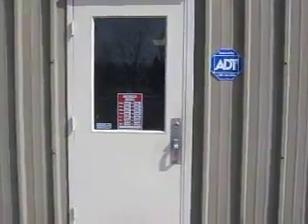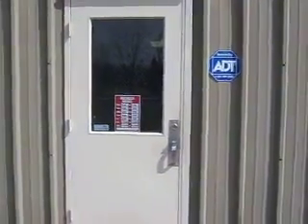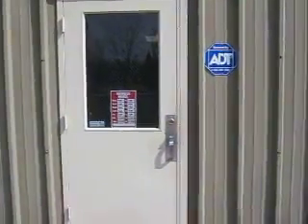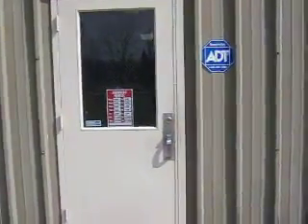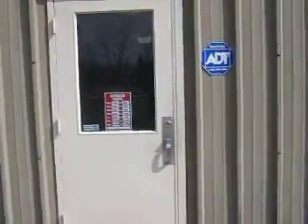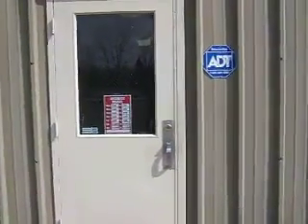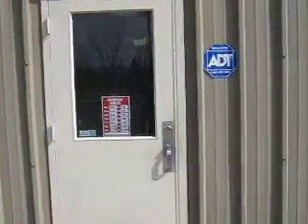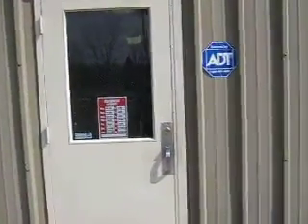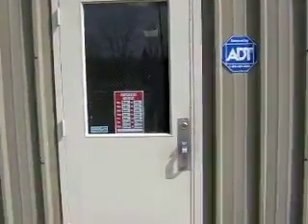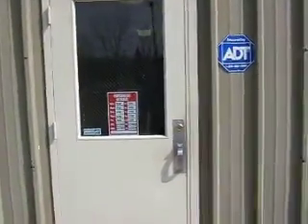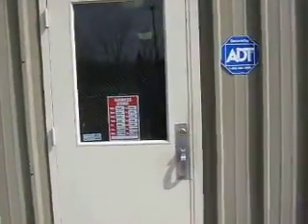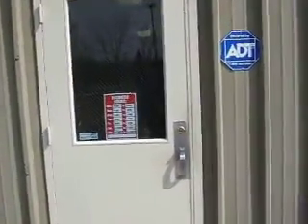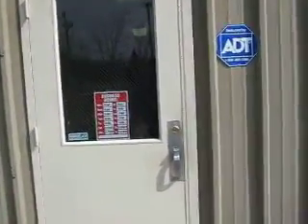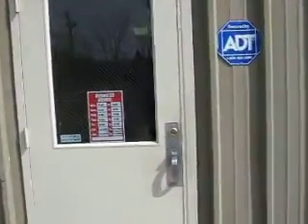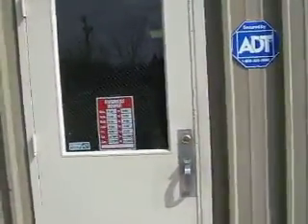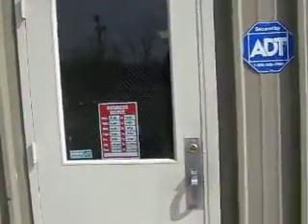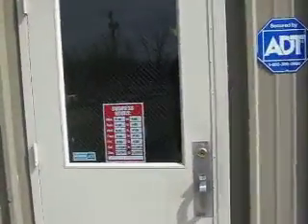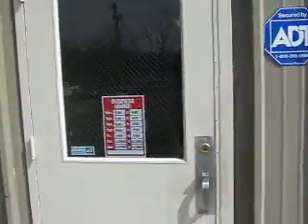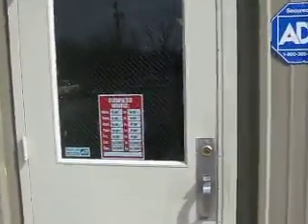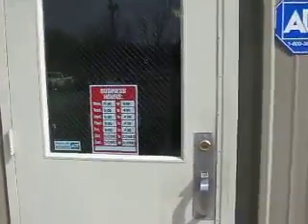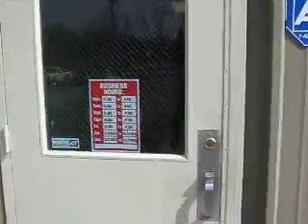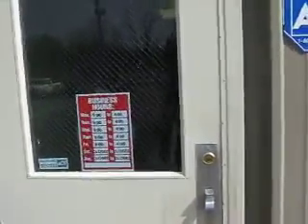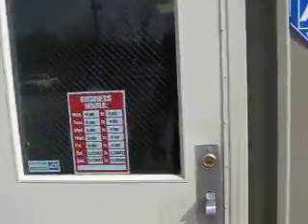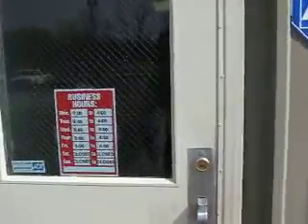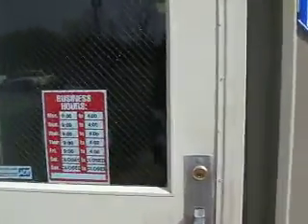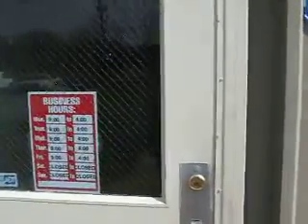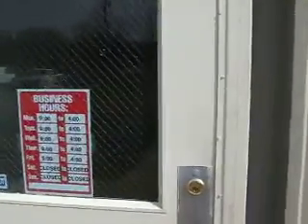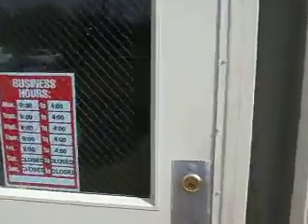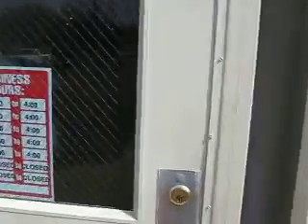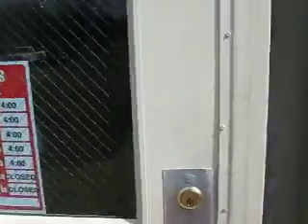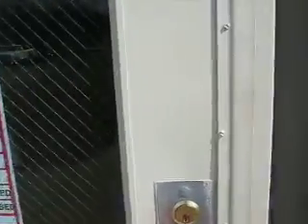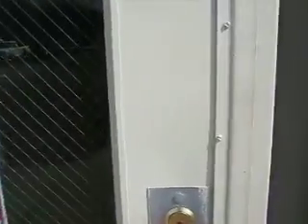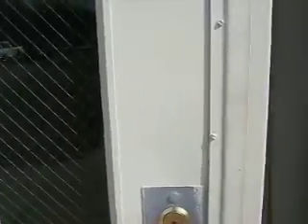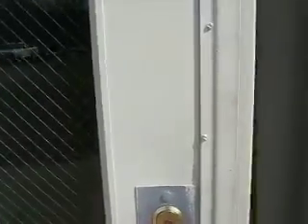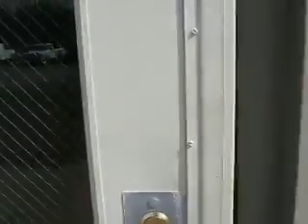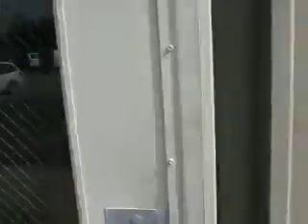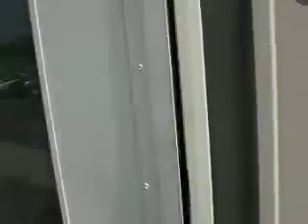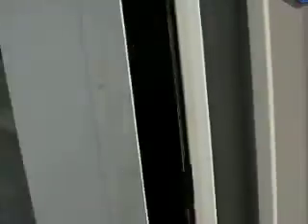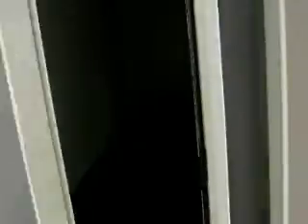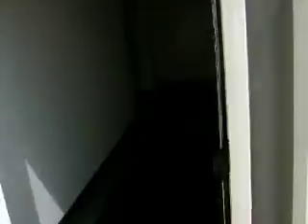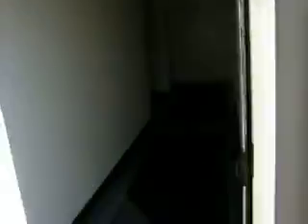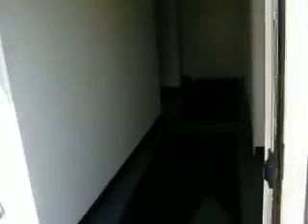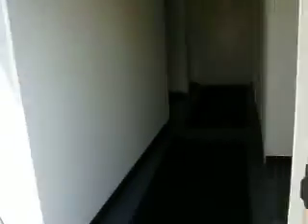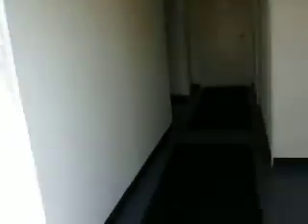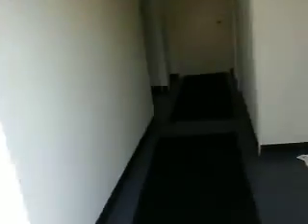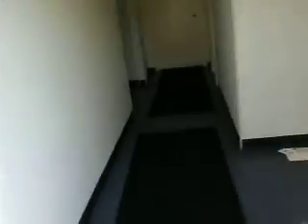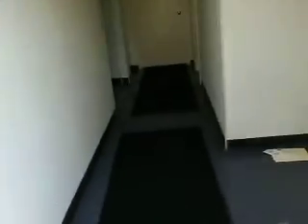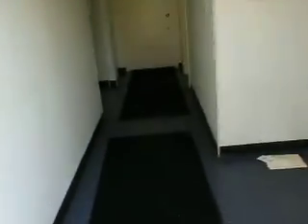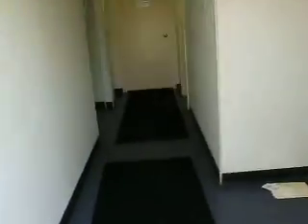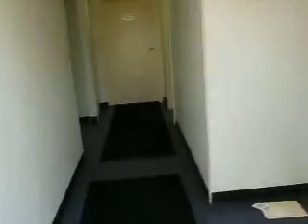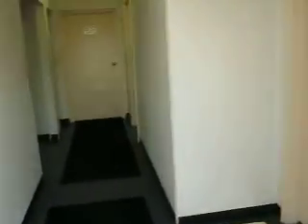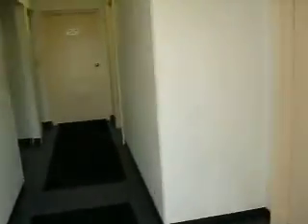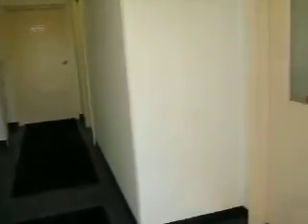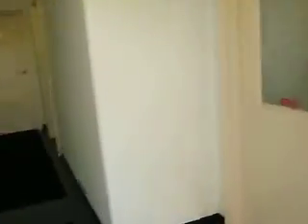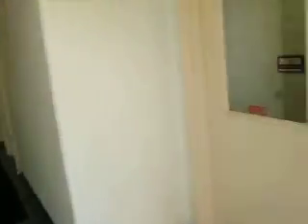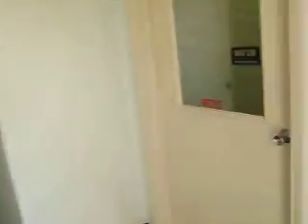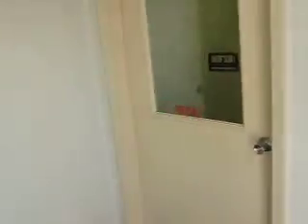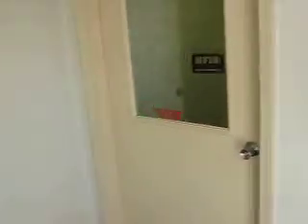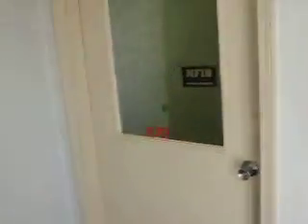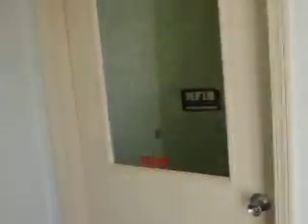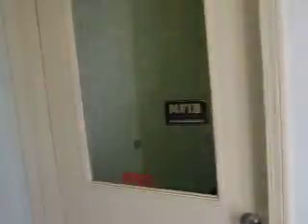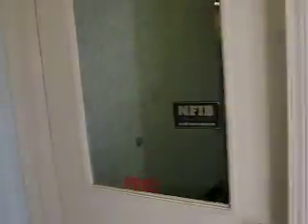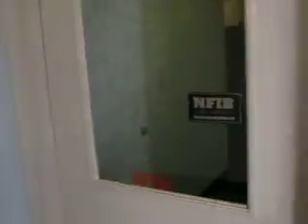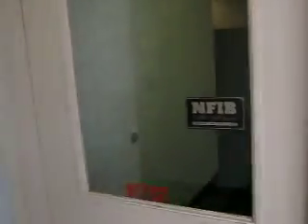Okay folks, the next part of our video, I'm going to walk into our sales office and introduce the staff to you.